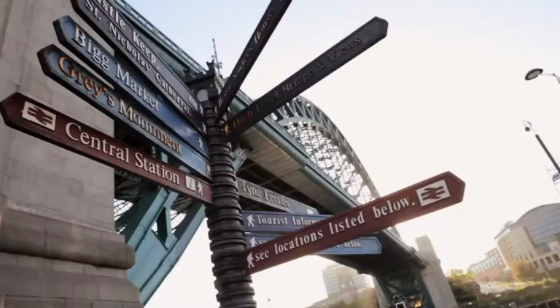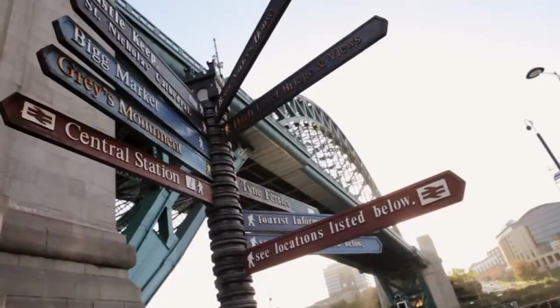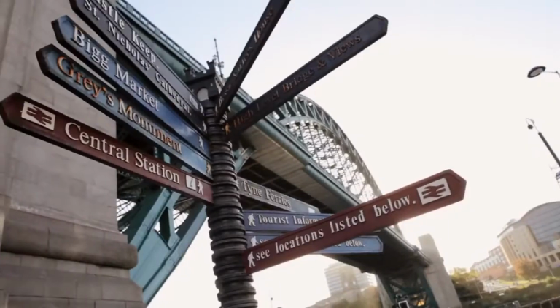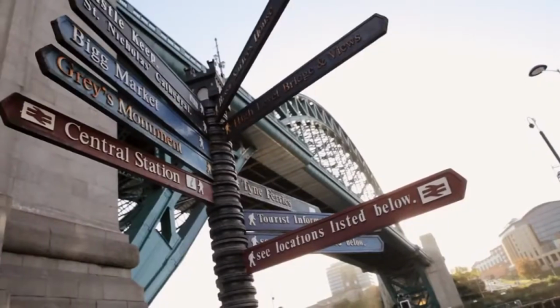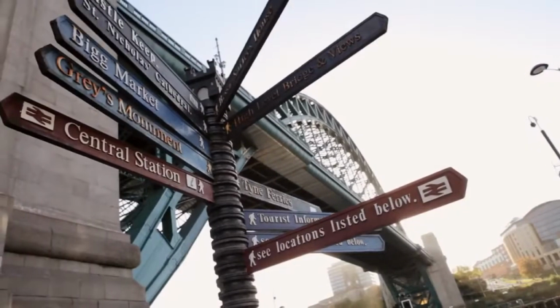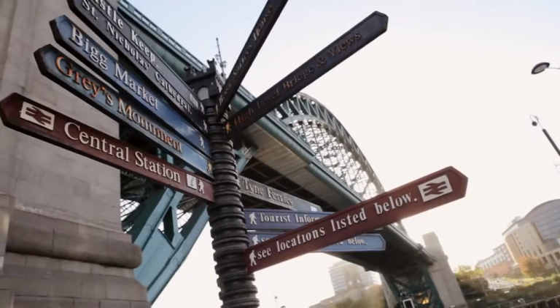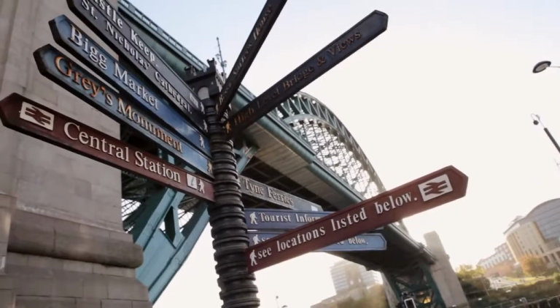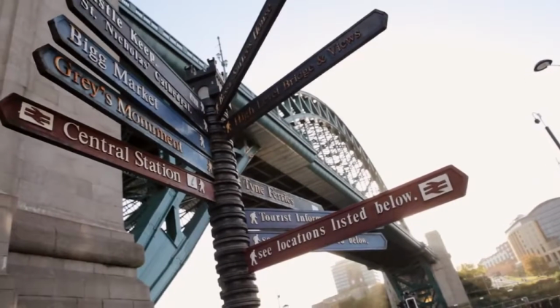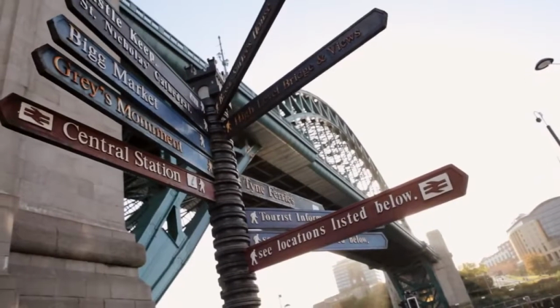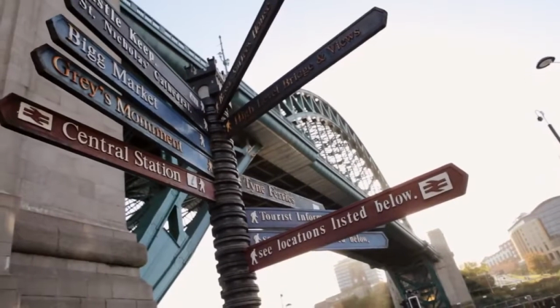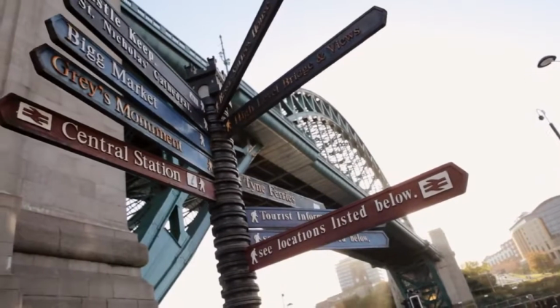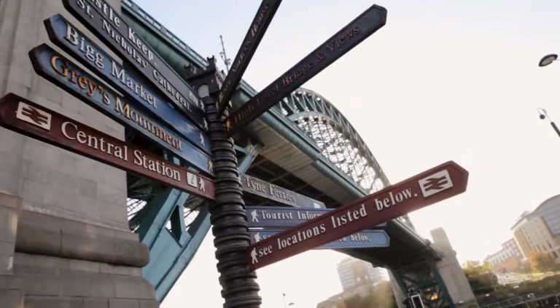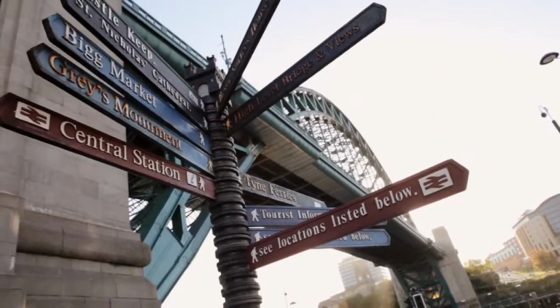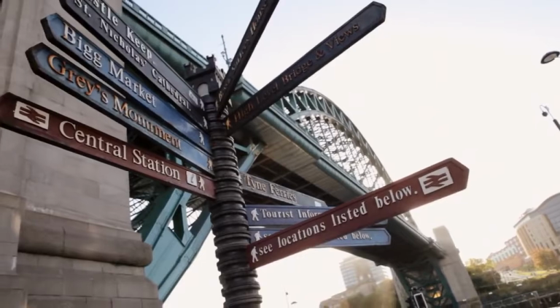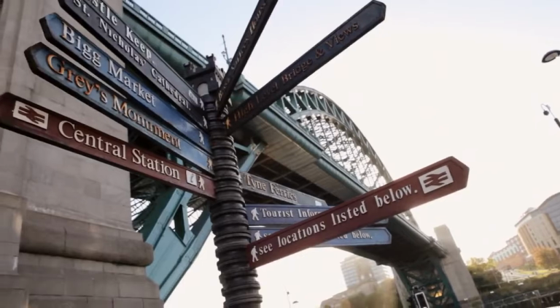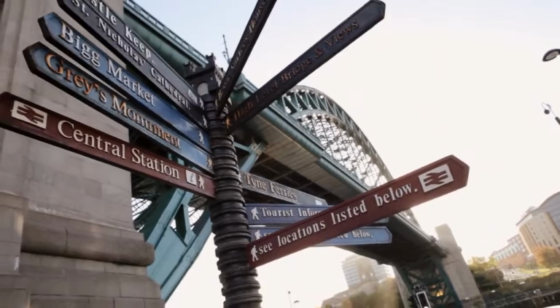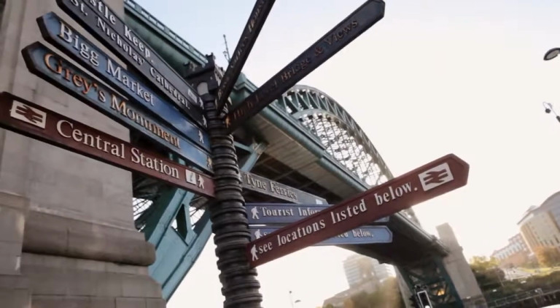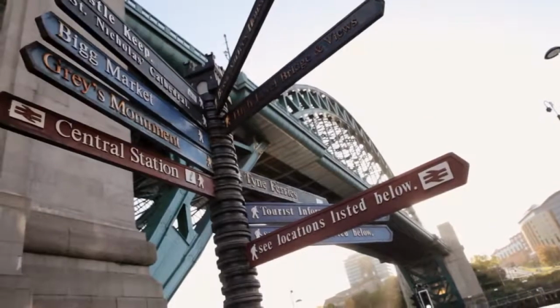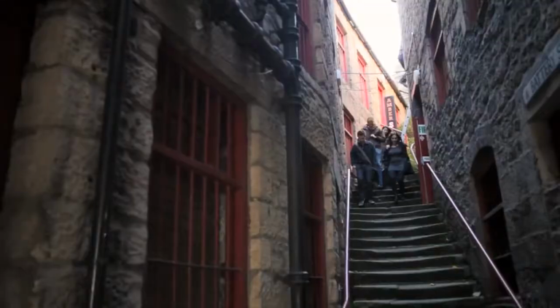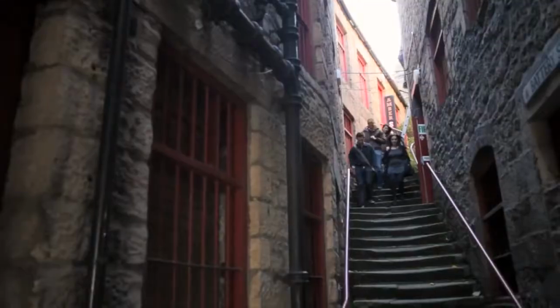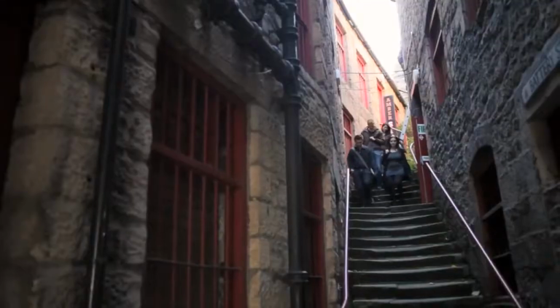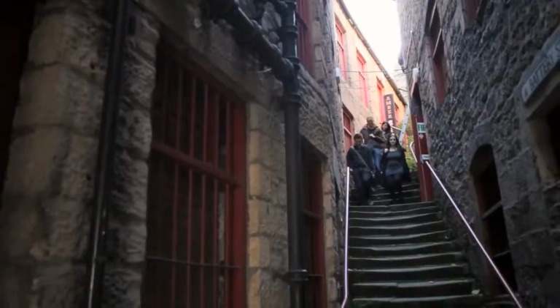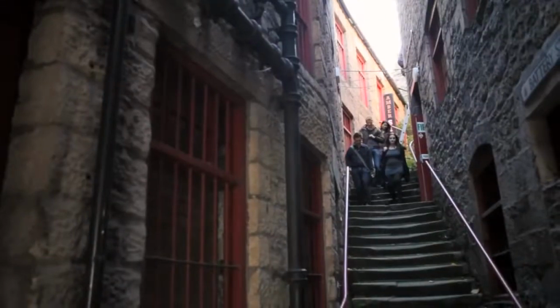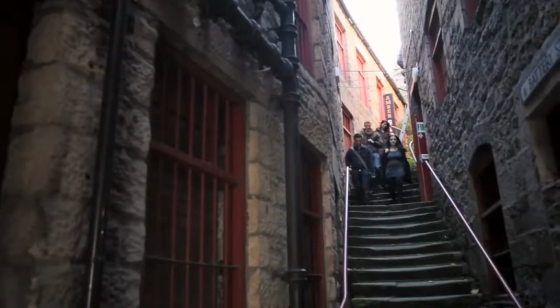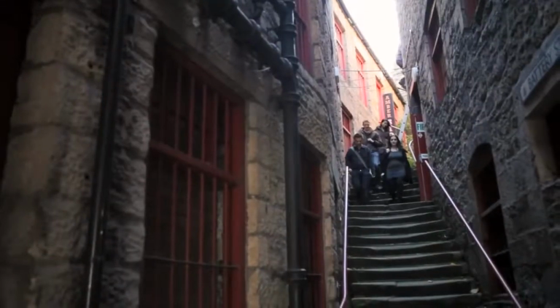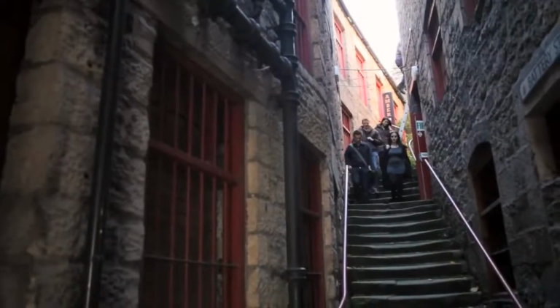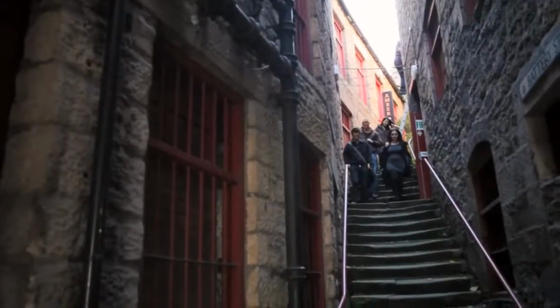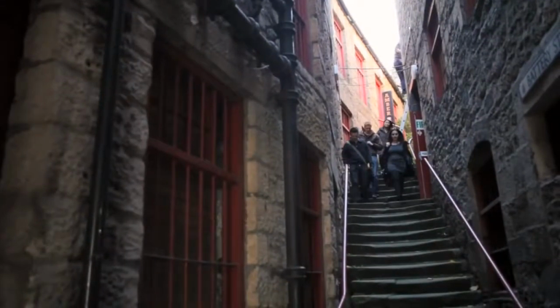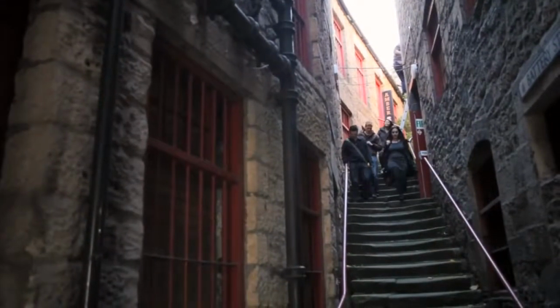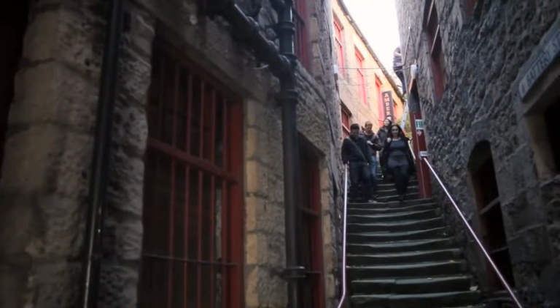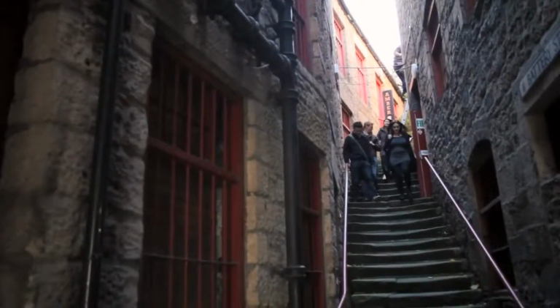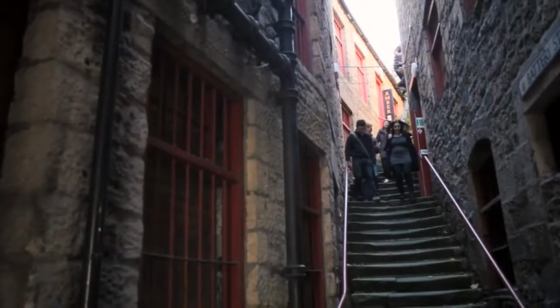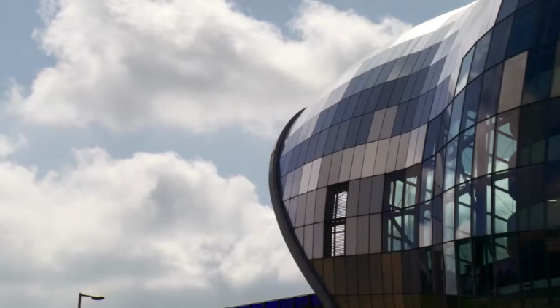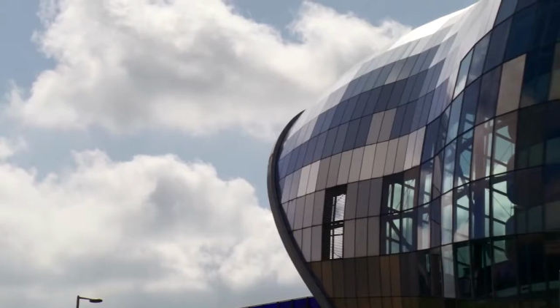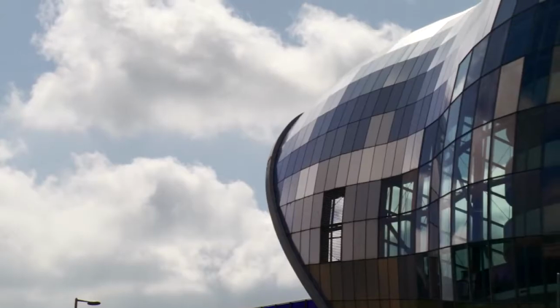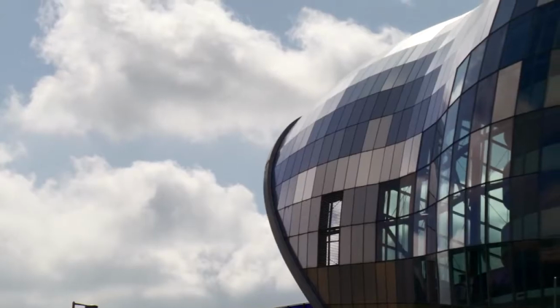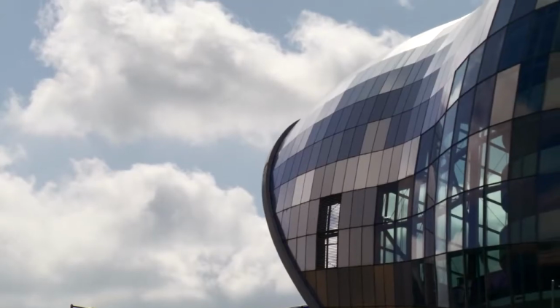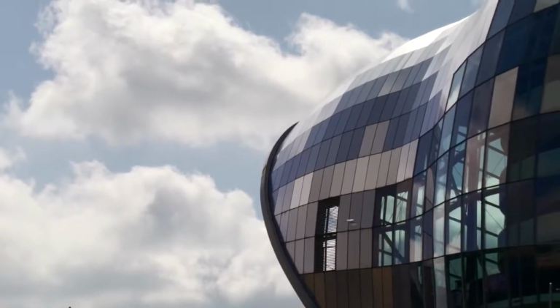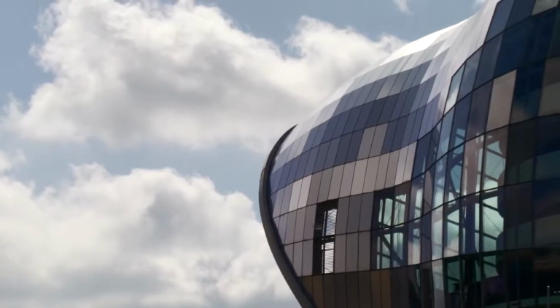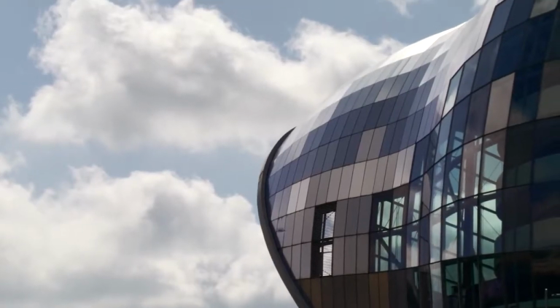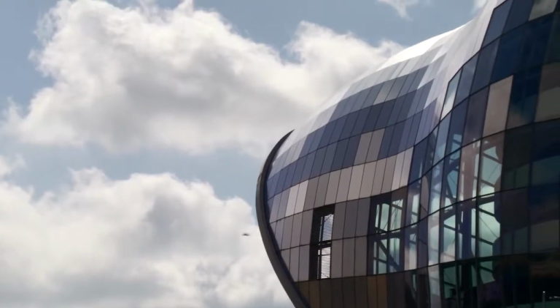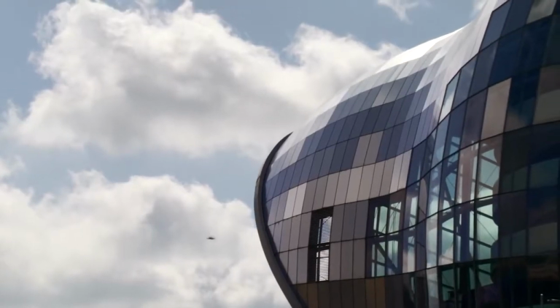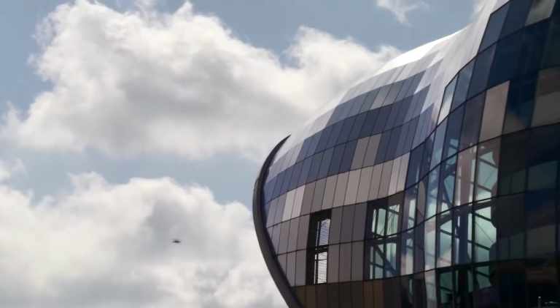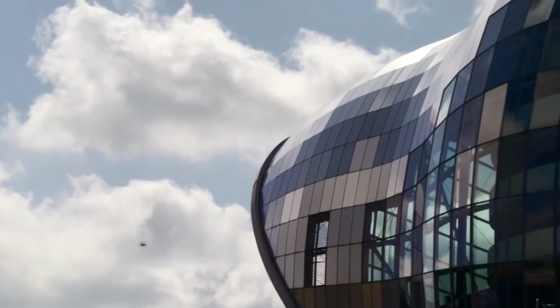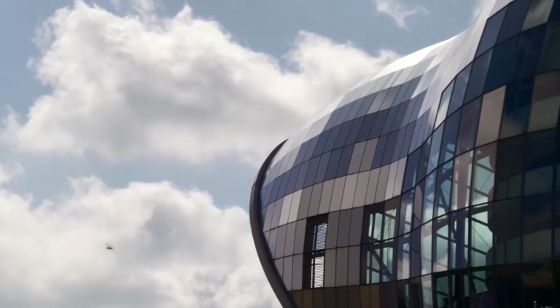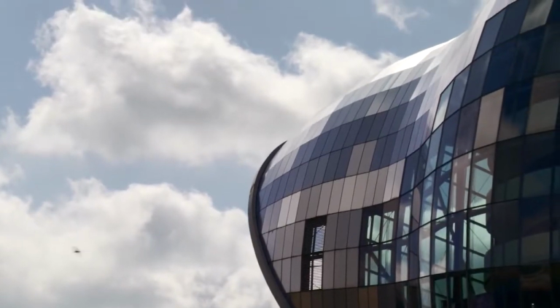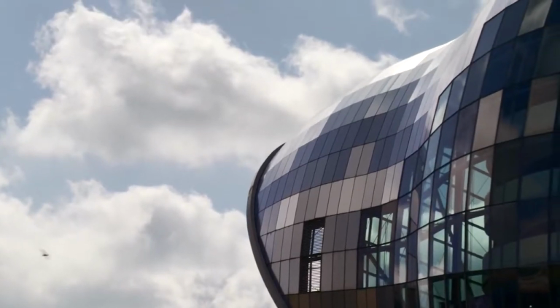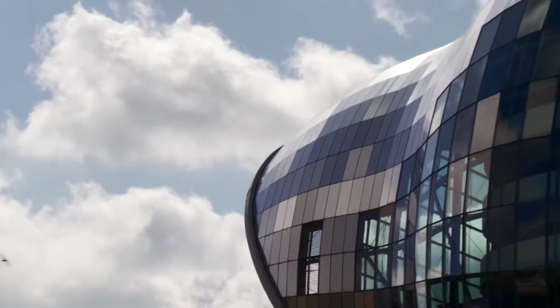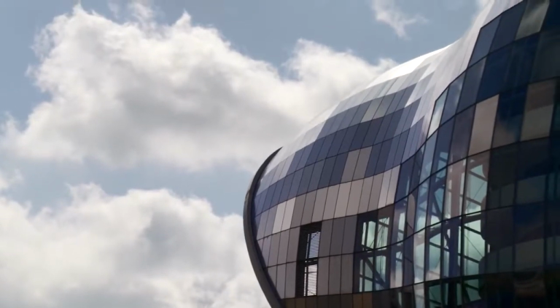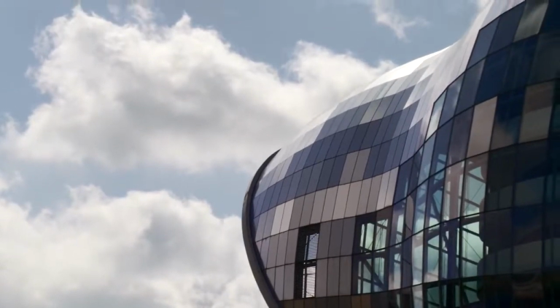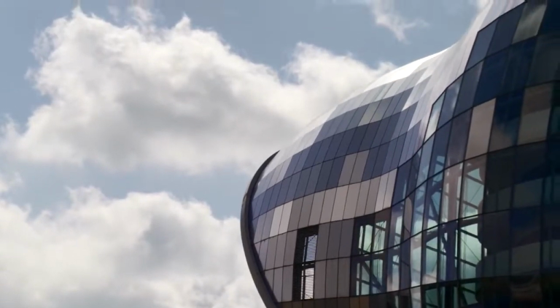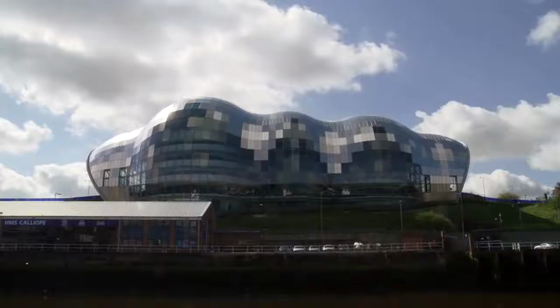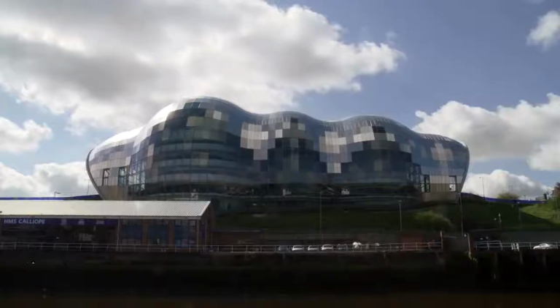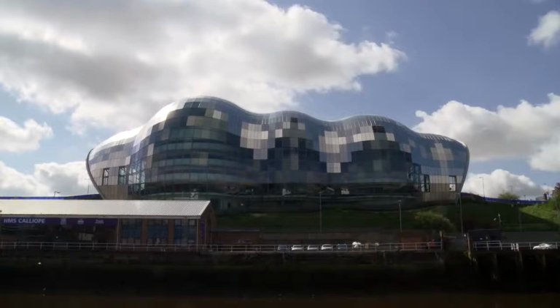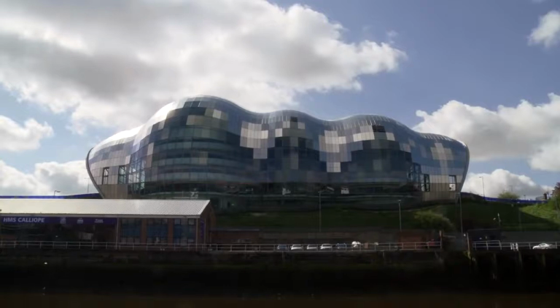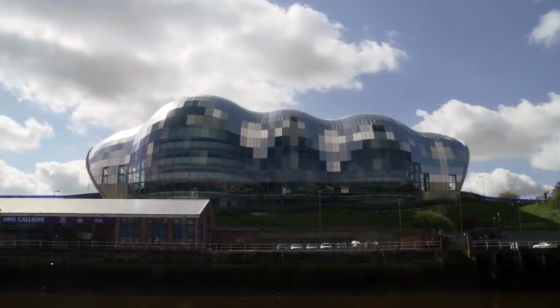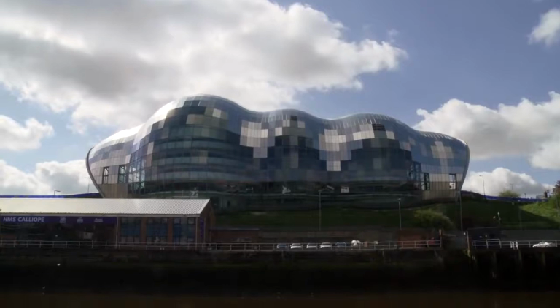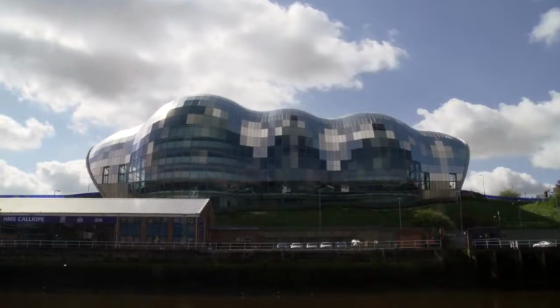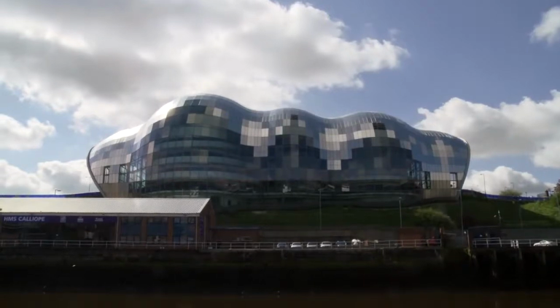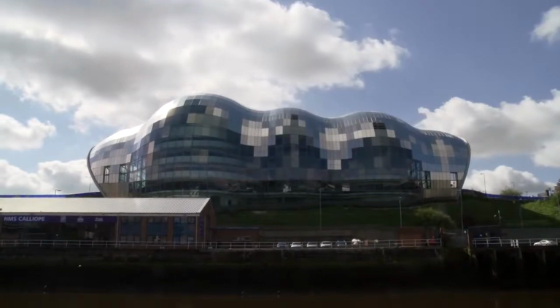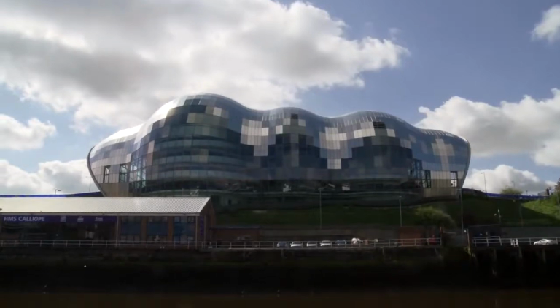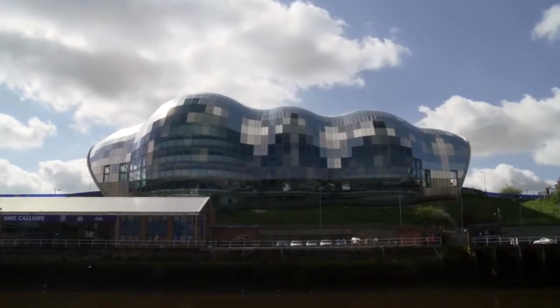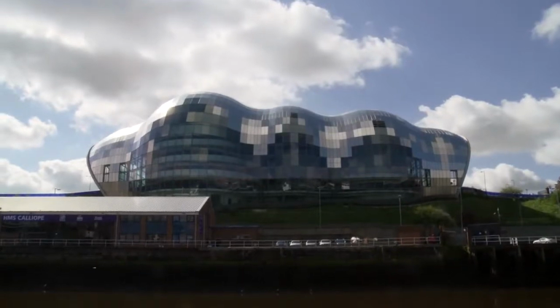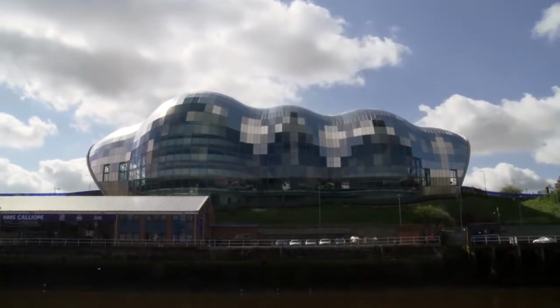It's quite interesting as a city — you have many layers of different buildings being built on what is already there, and the Quayside has quite a lot of development.